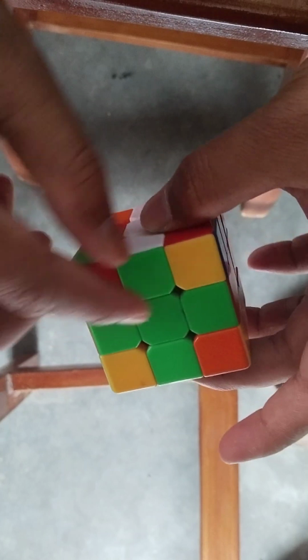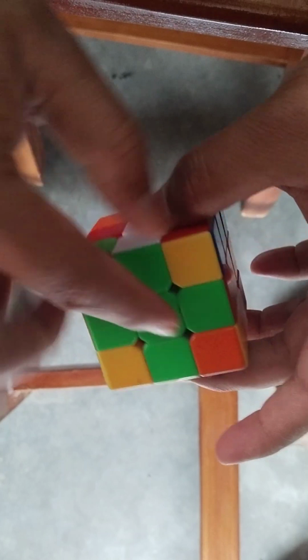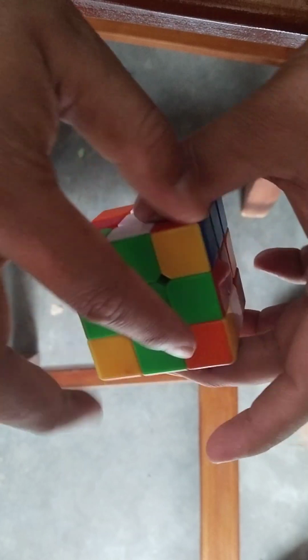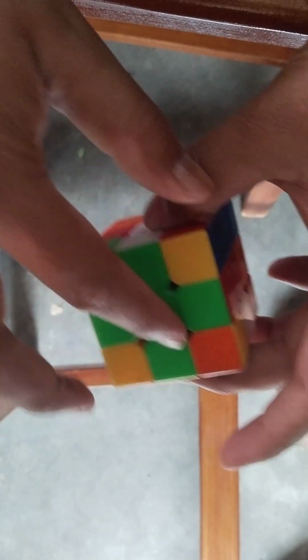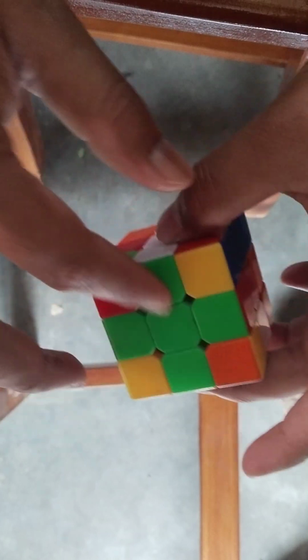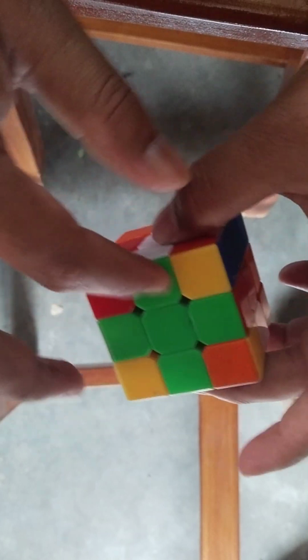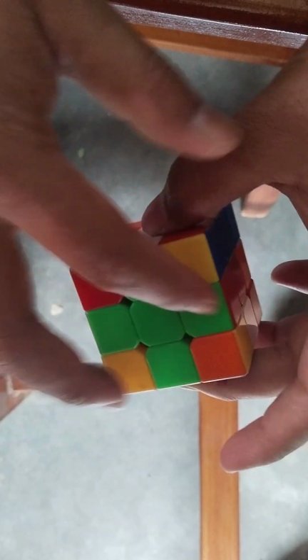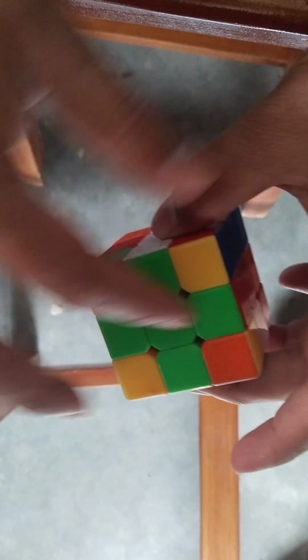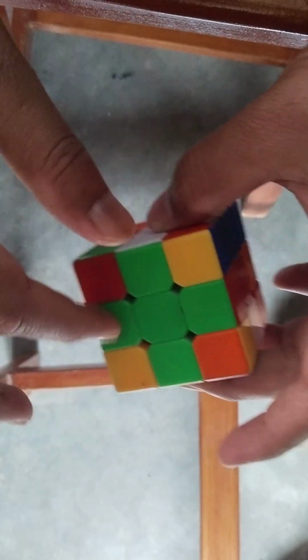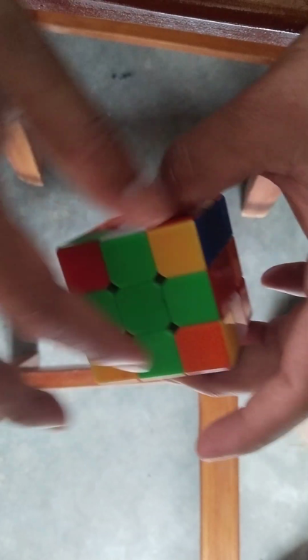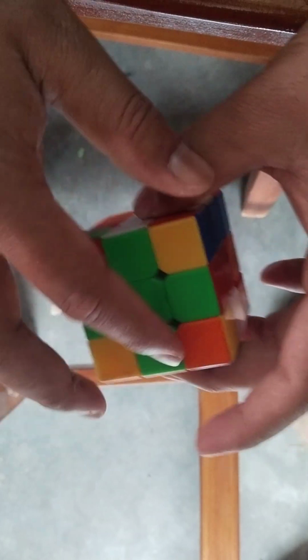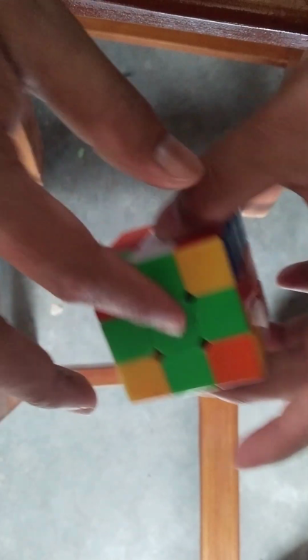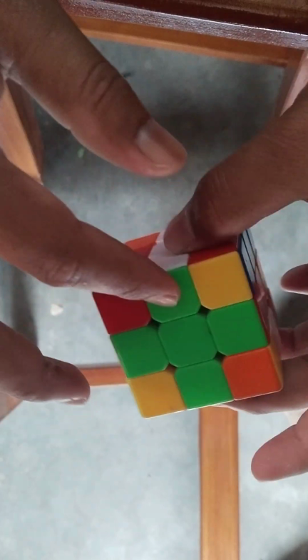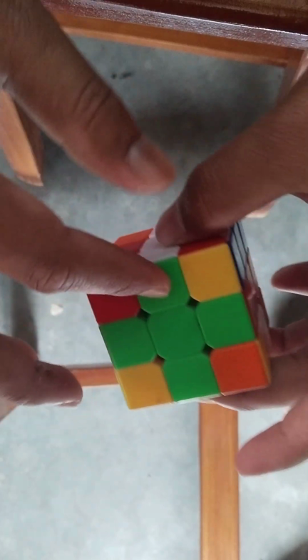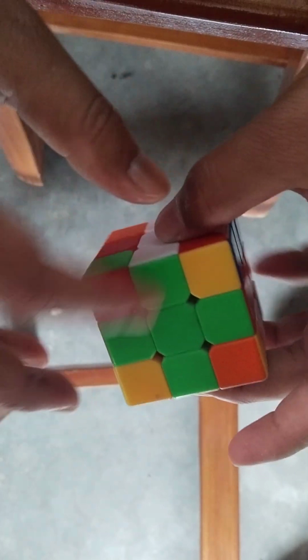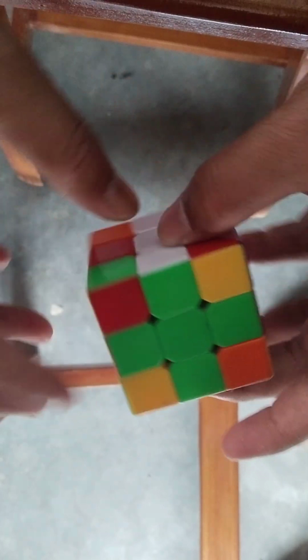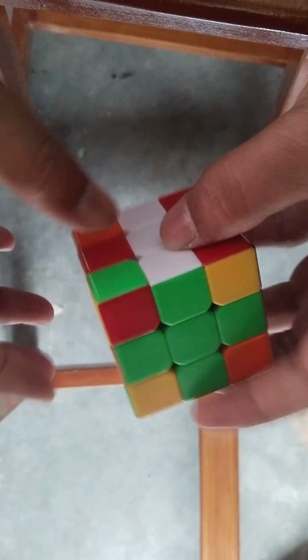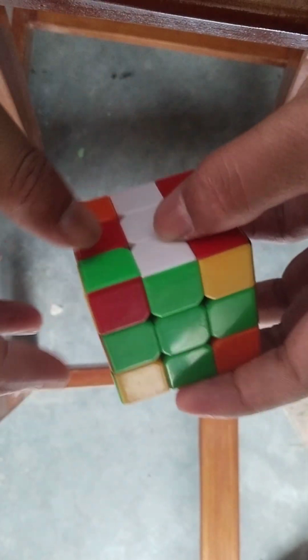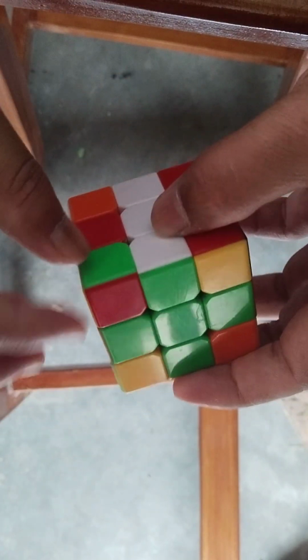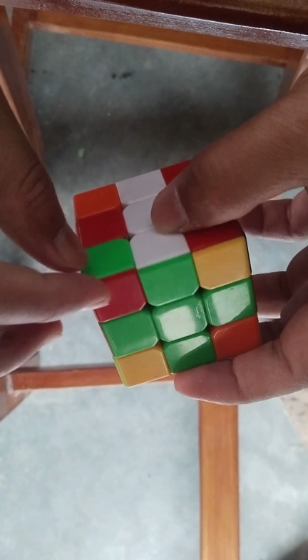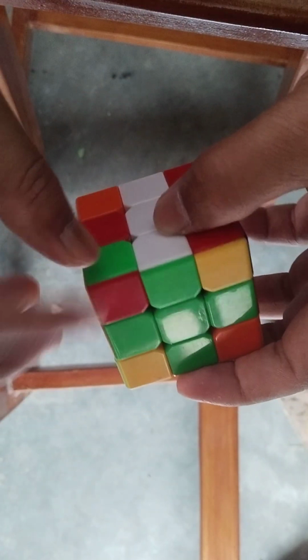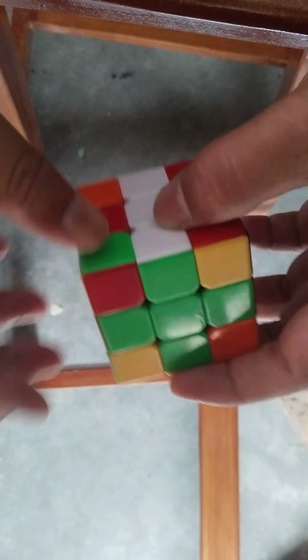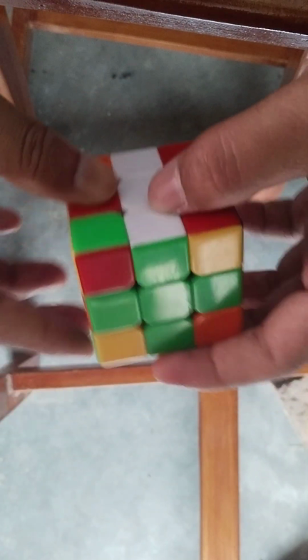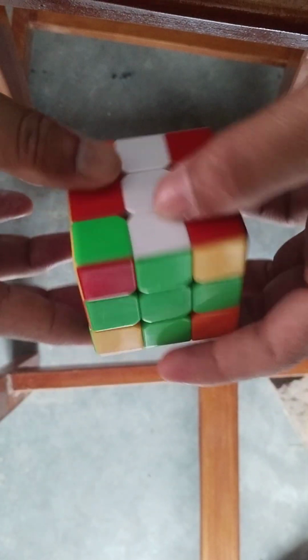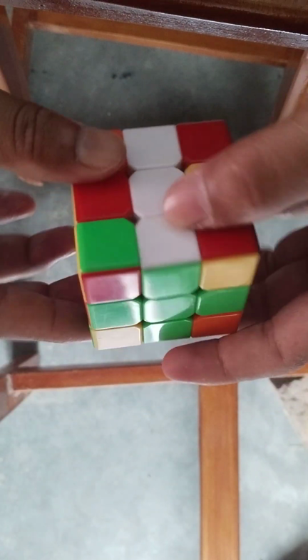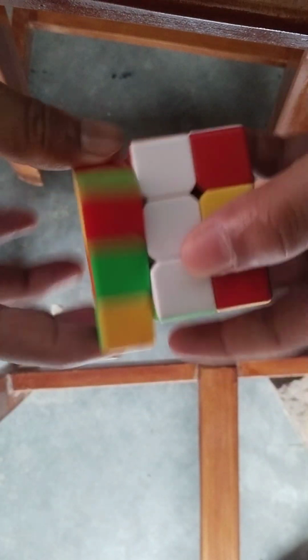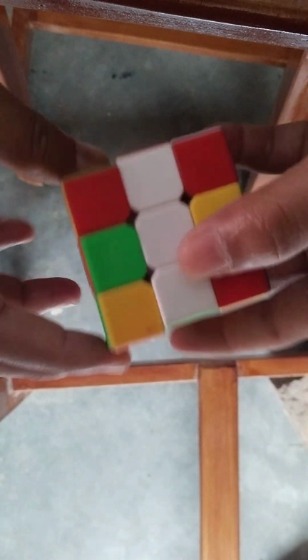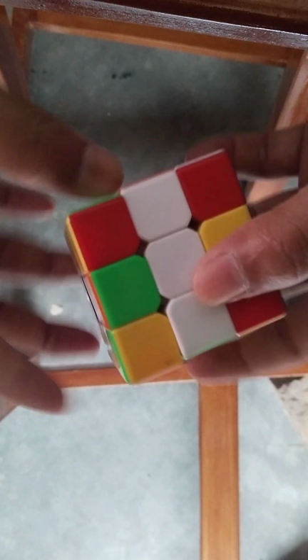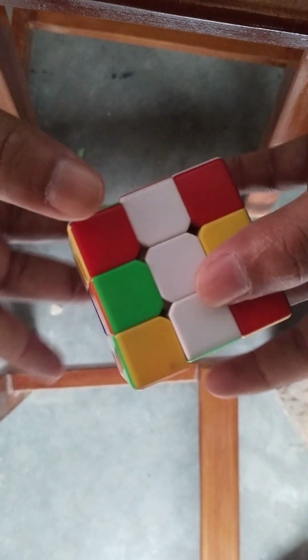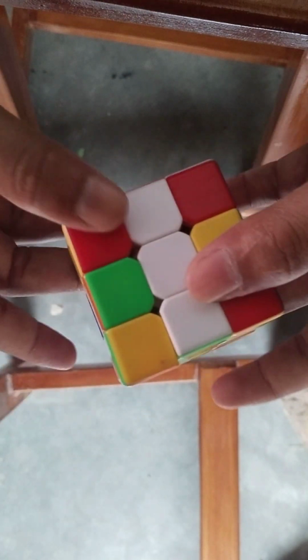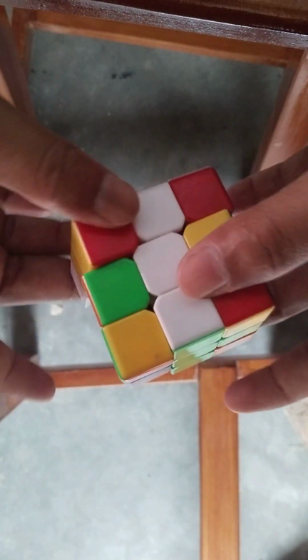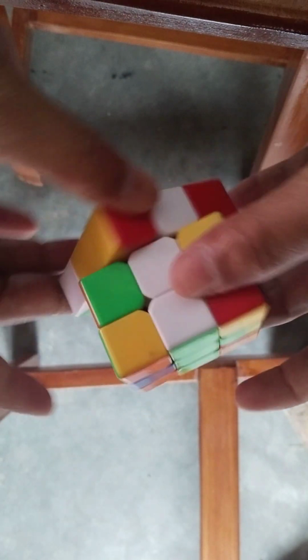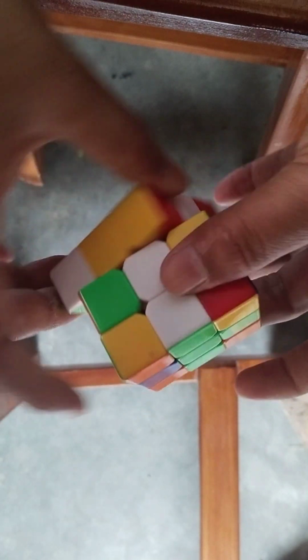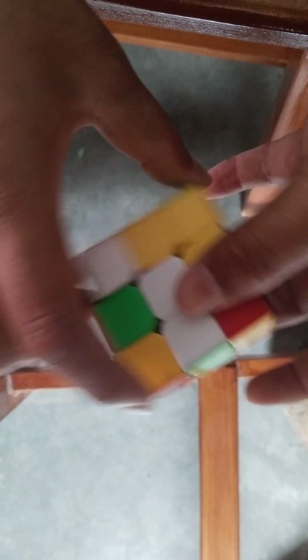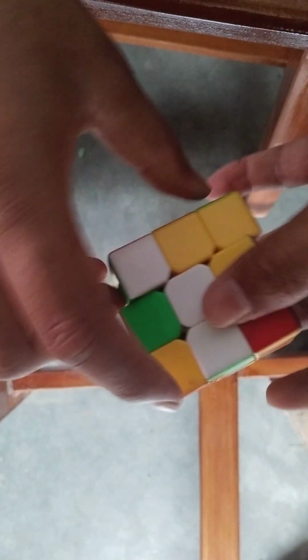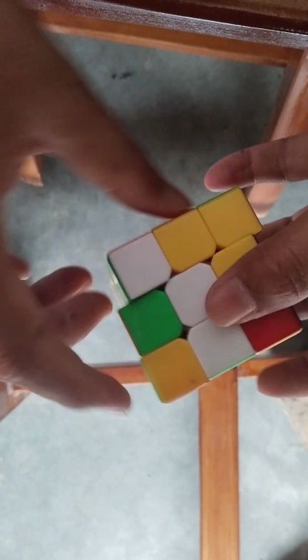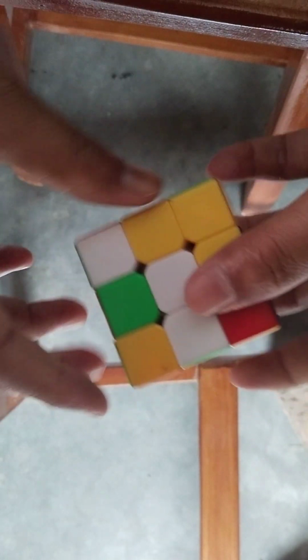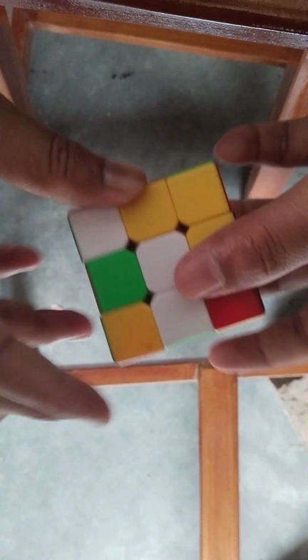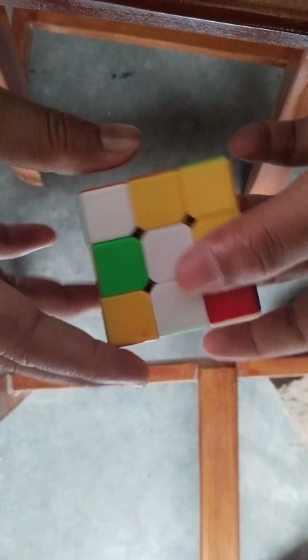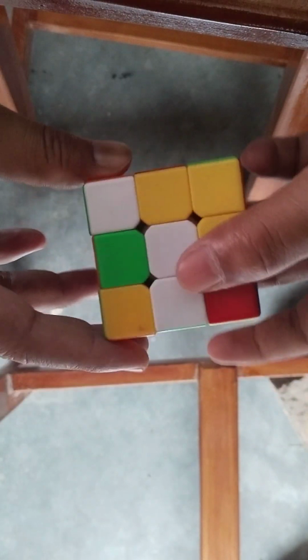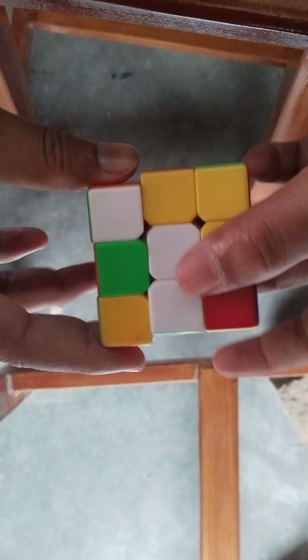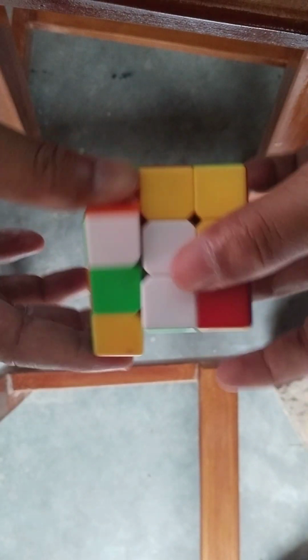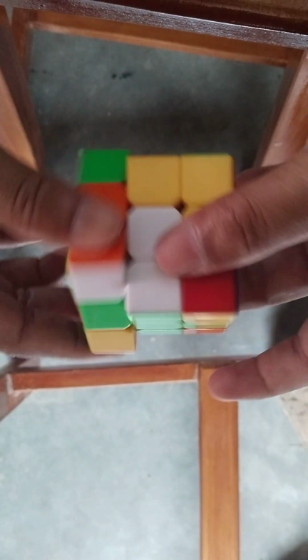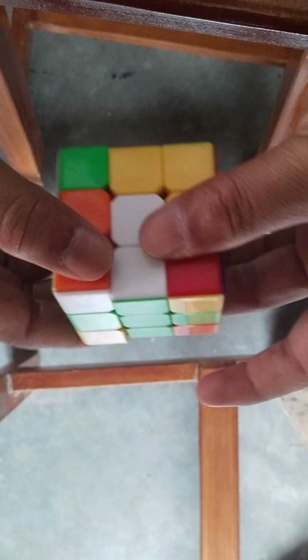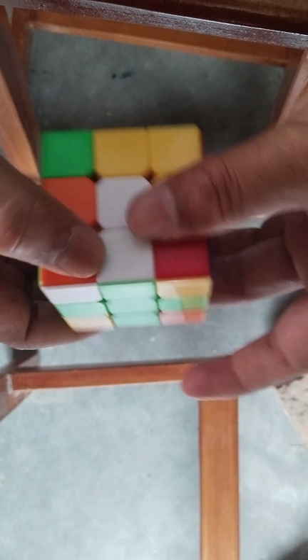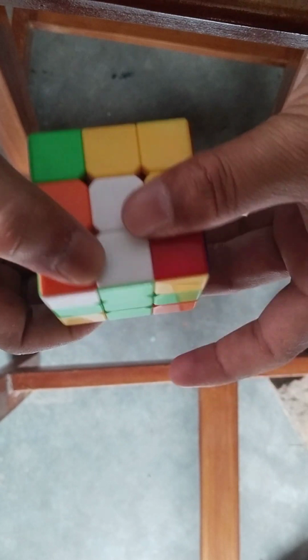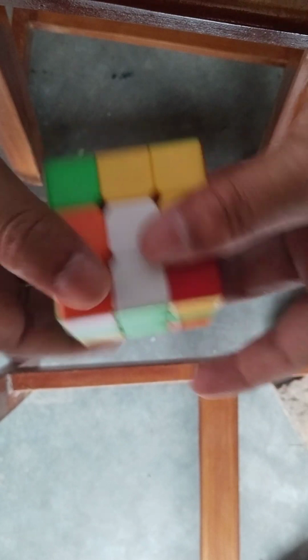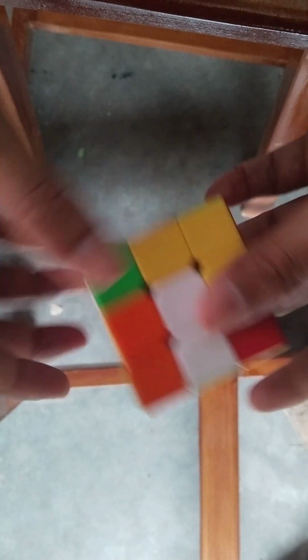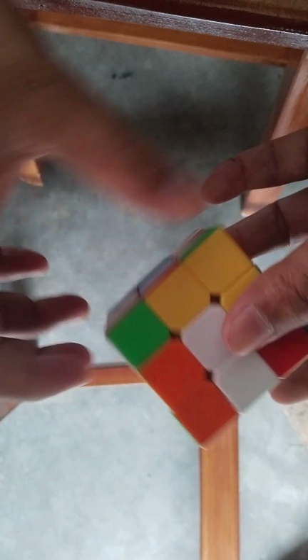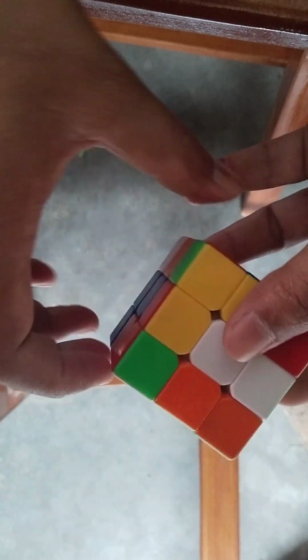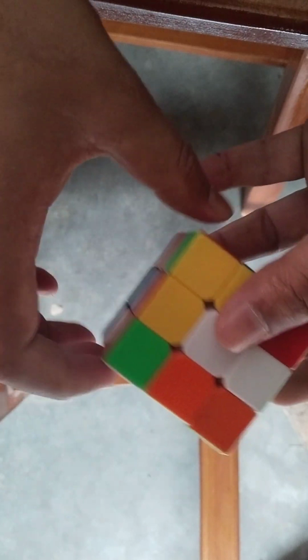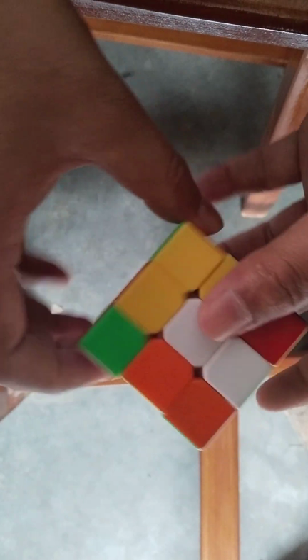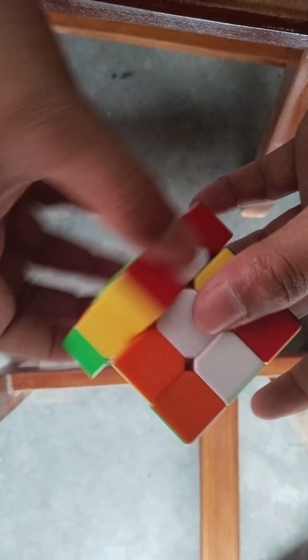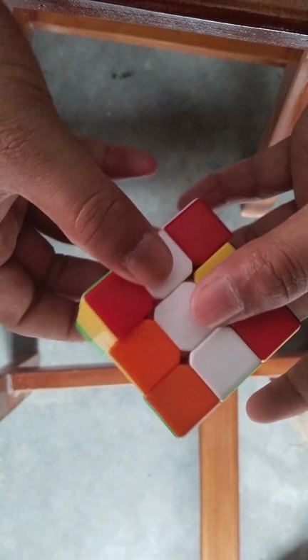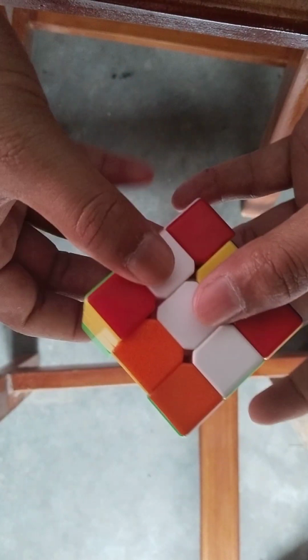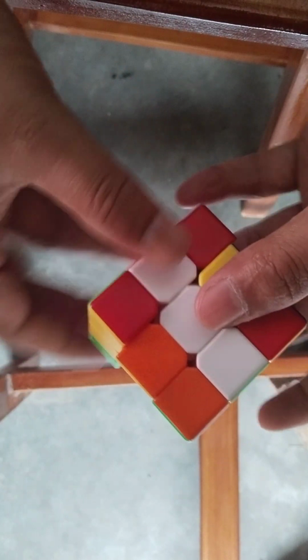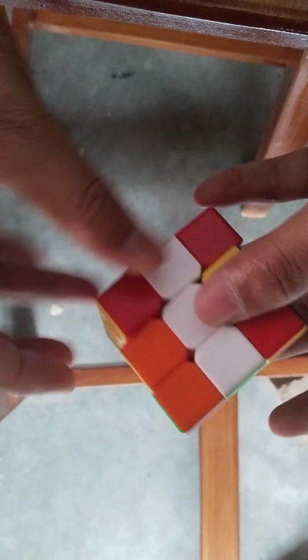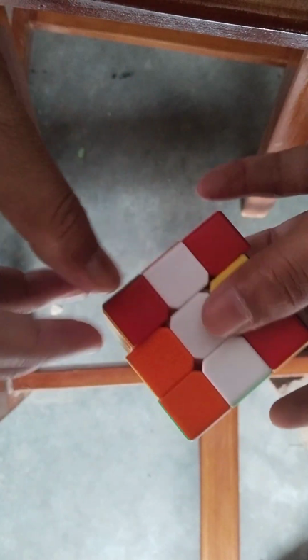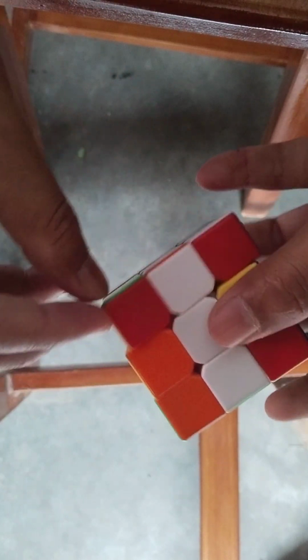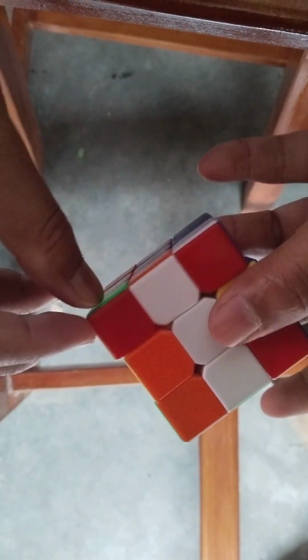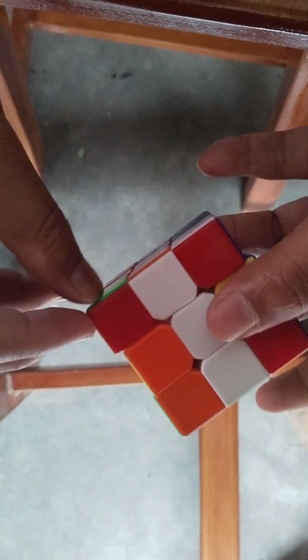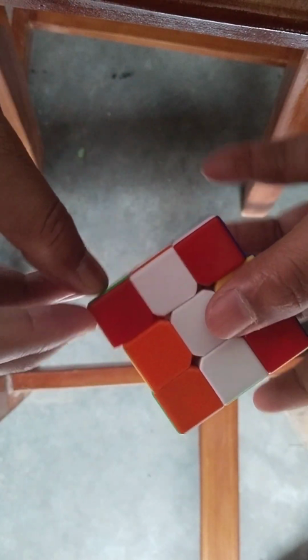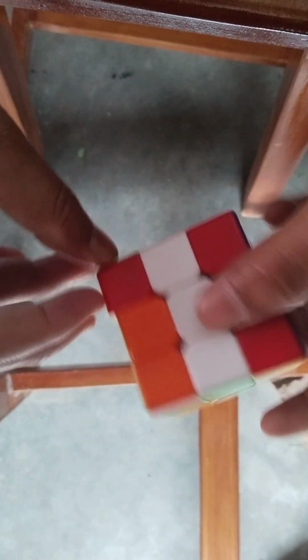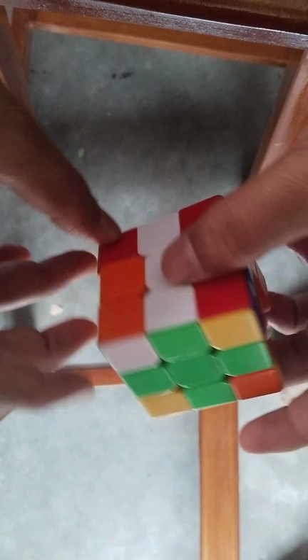This is plus complete. Next, you solve this color, this side. Rotate this side.